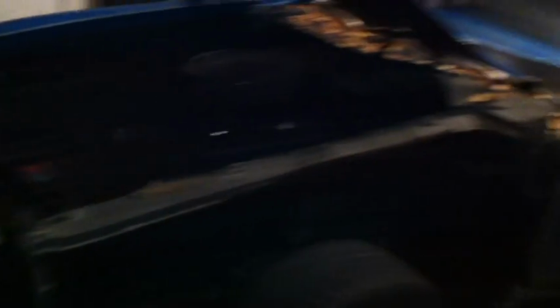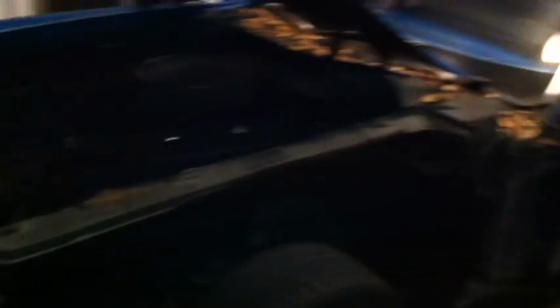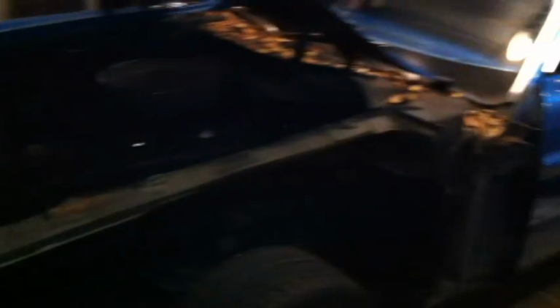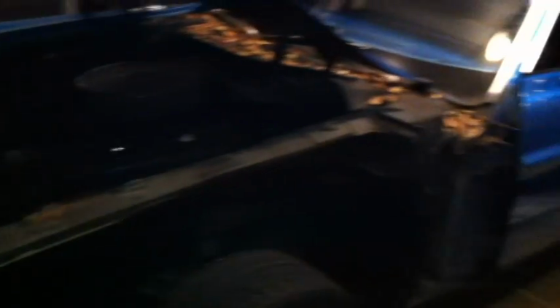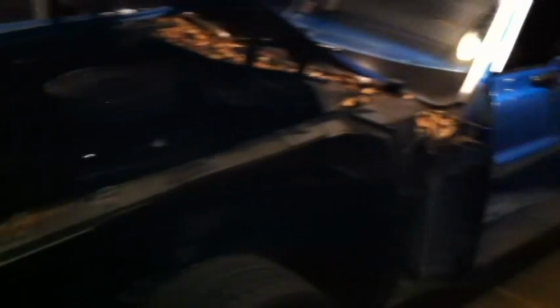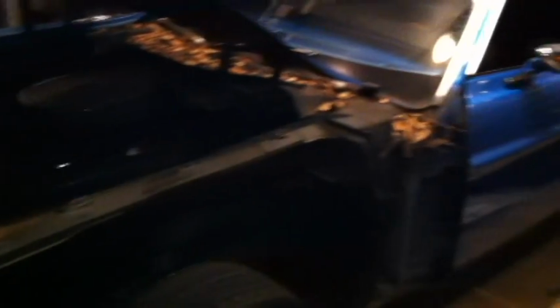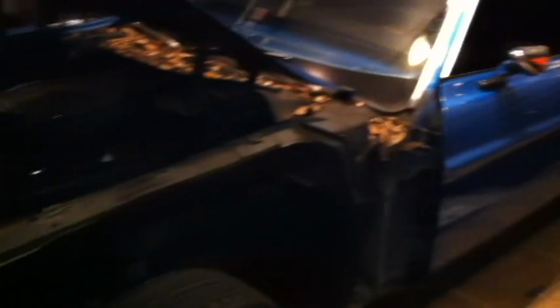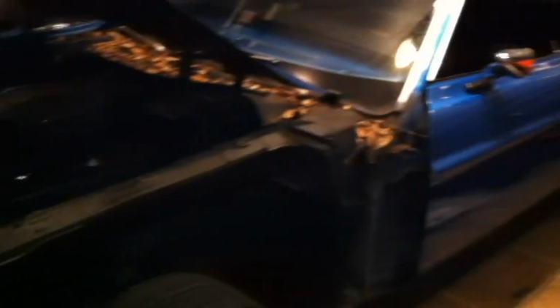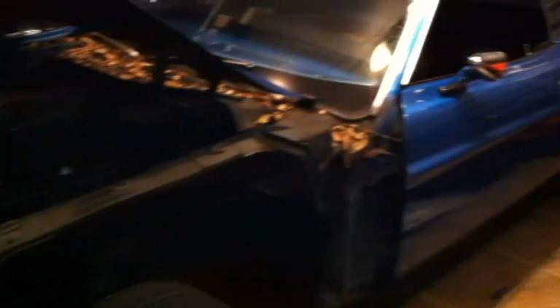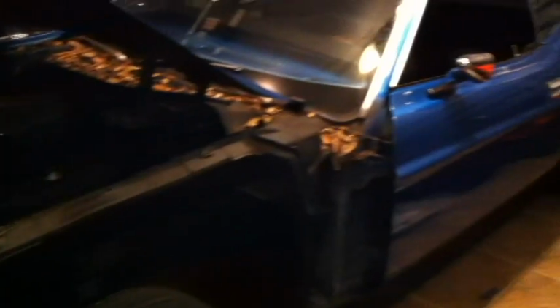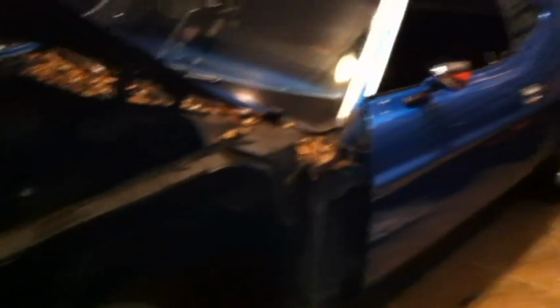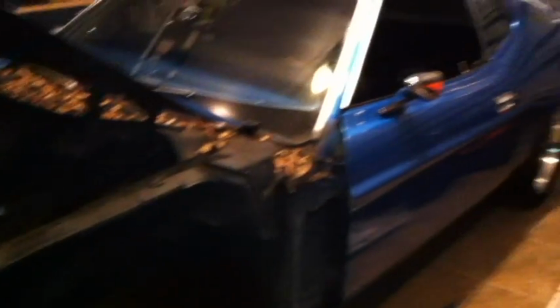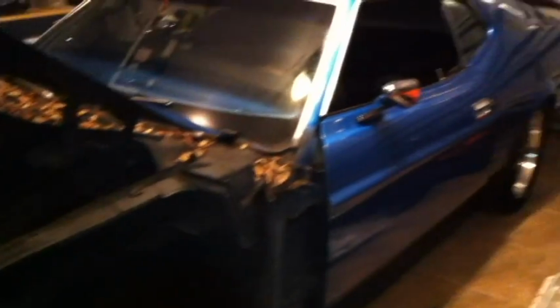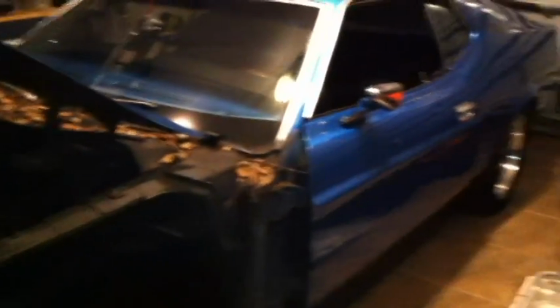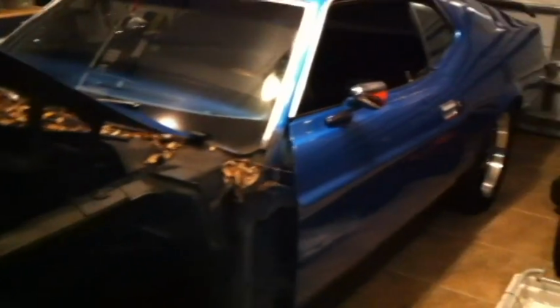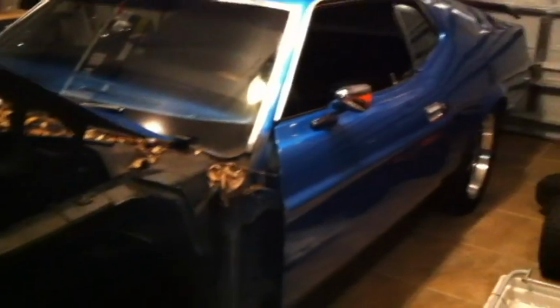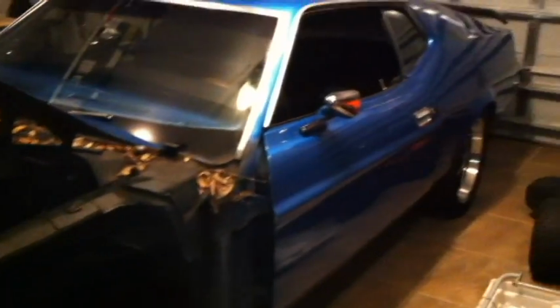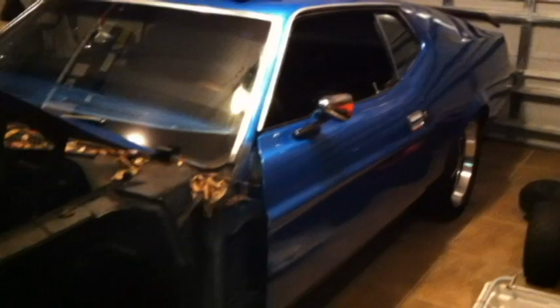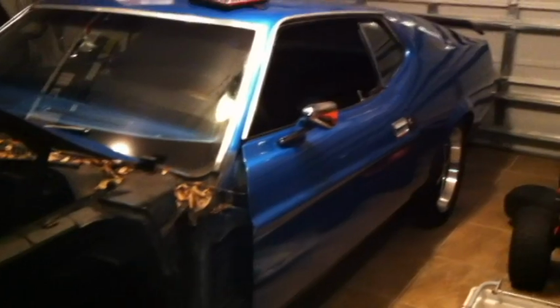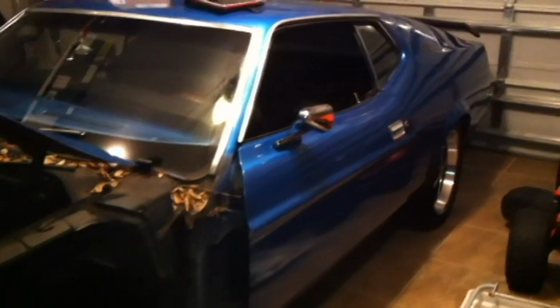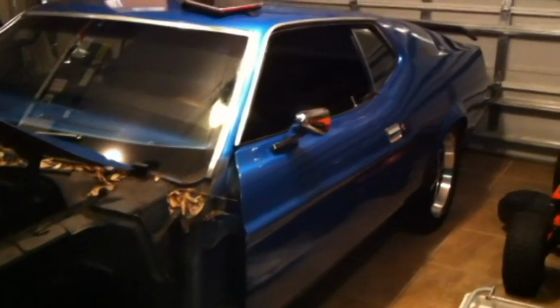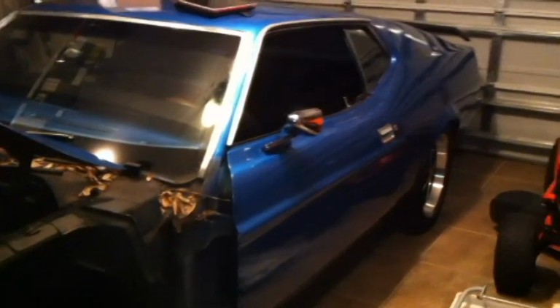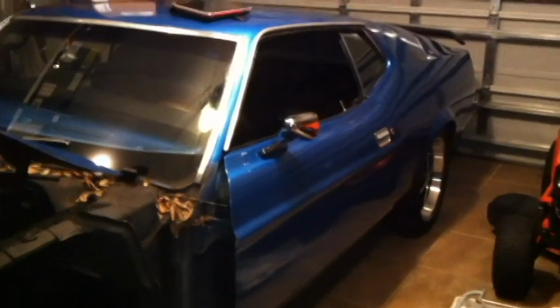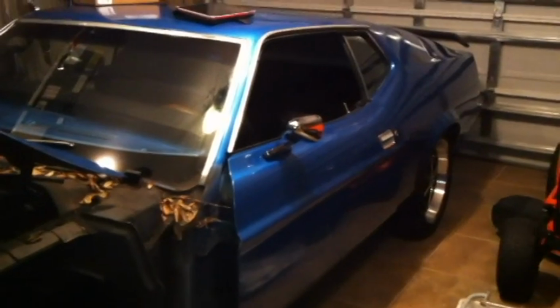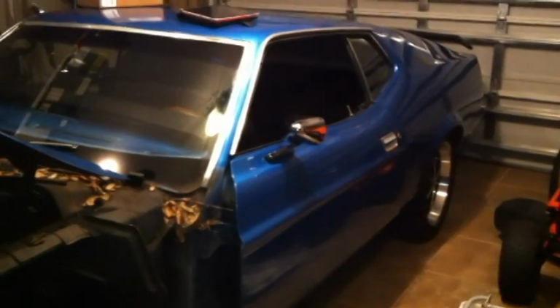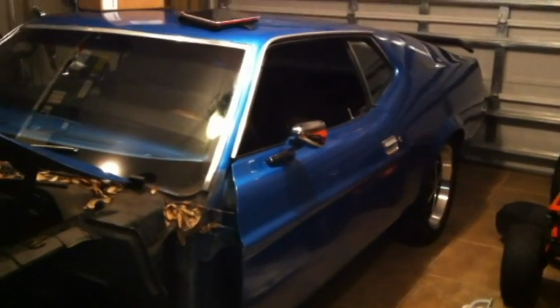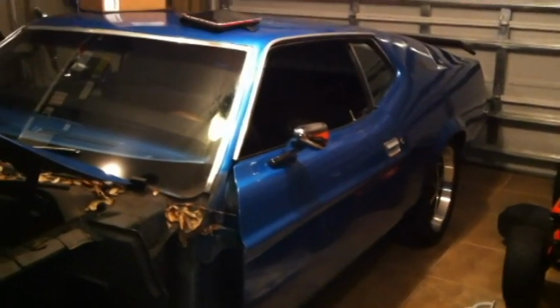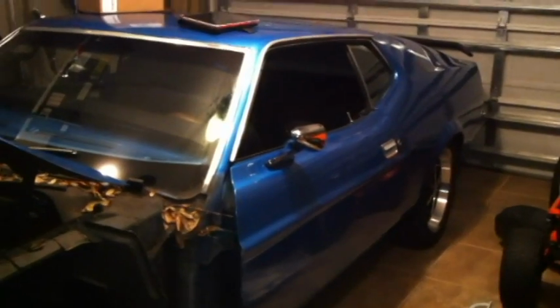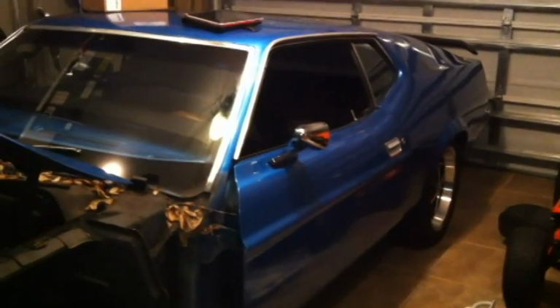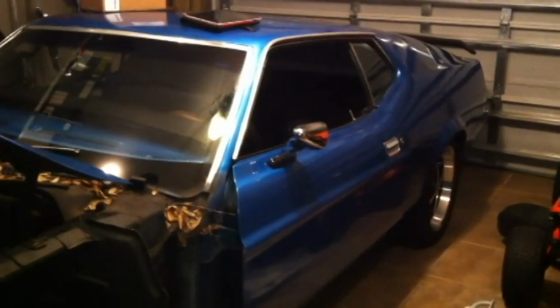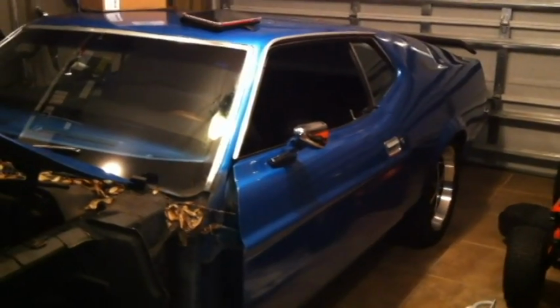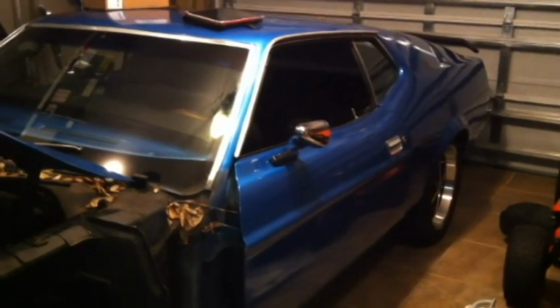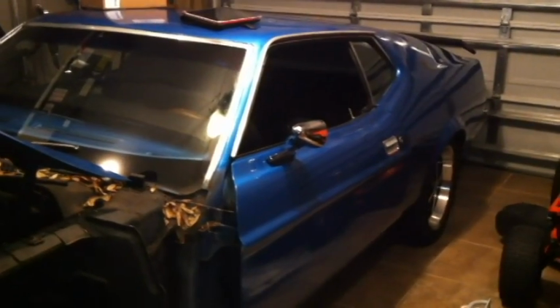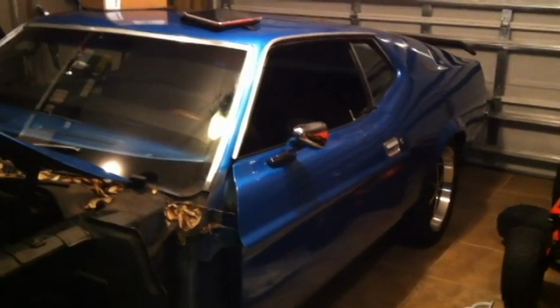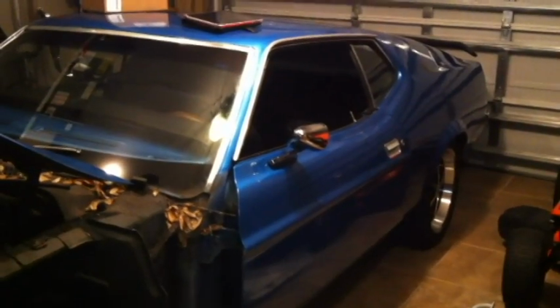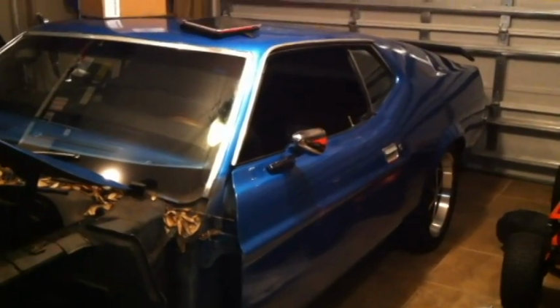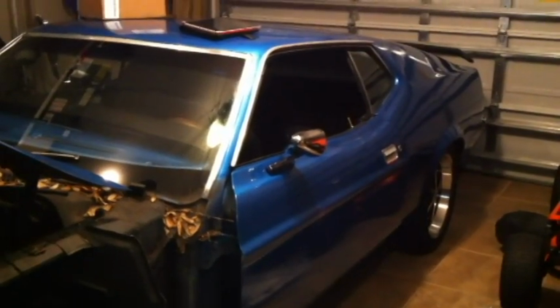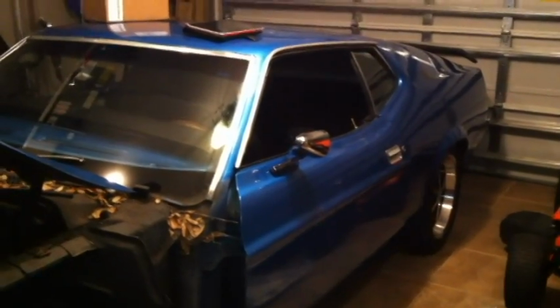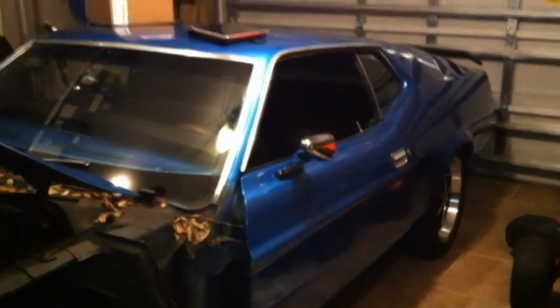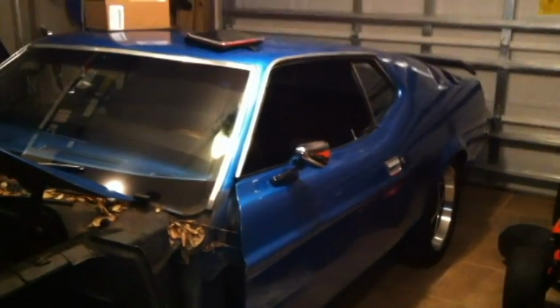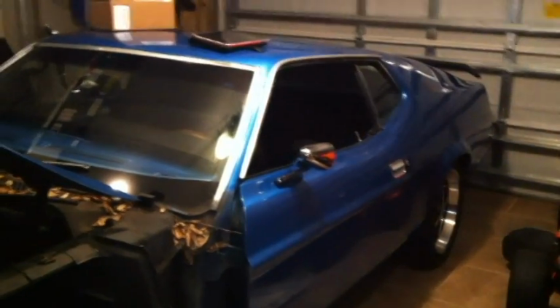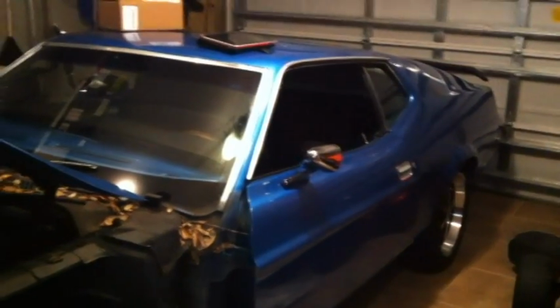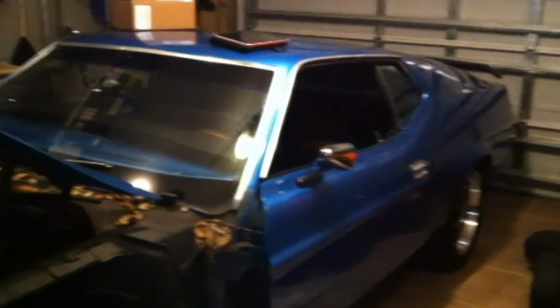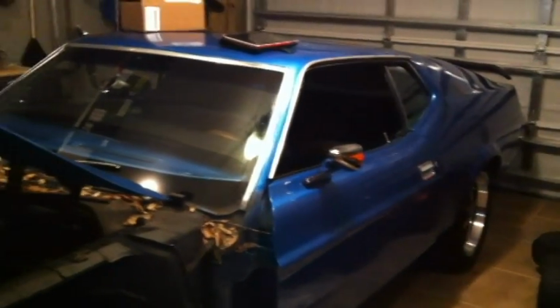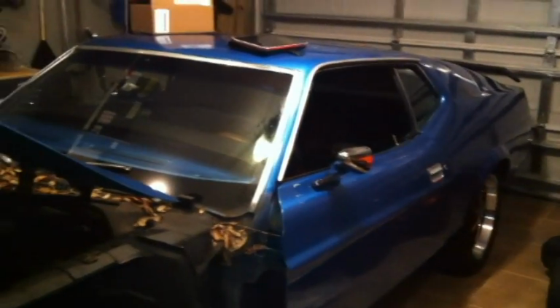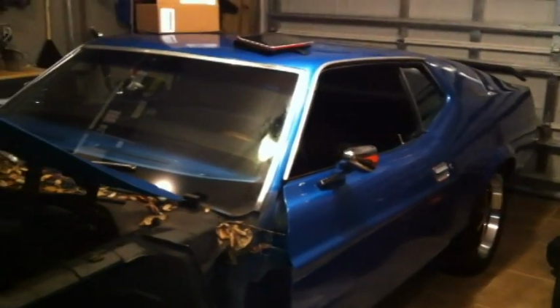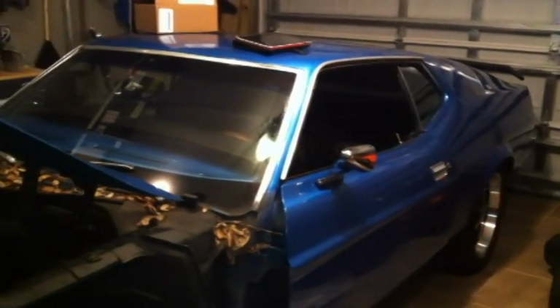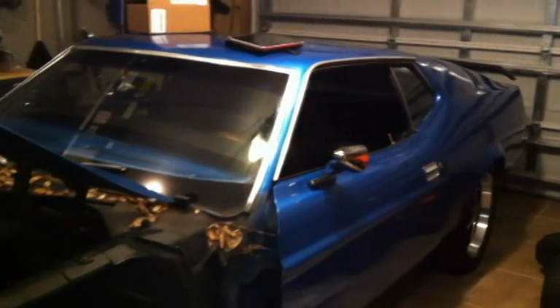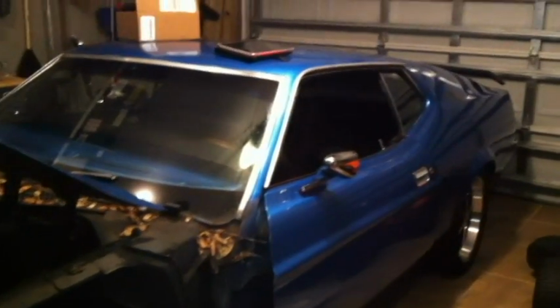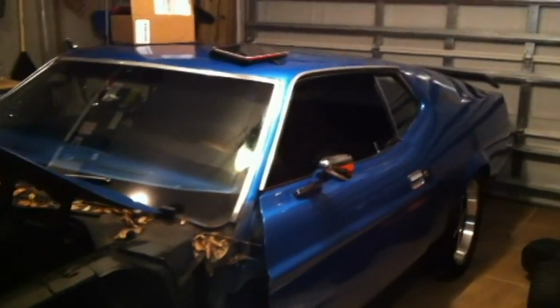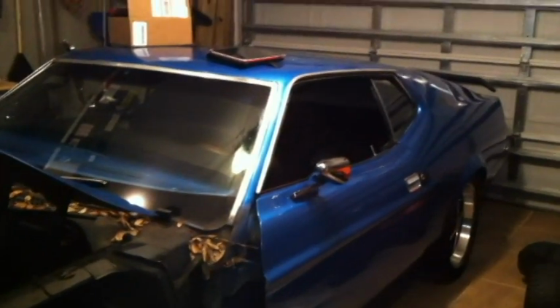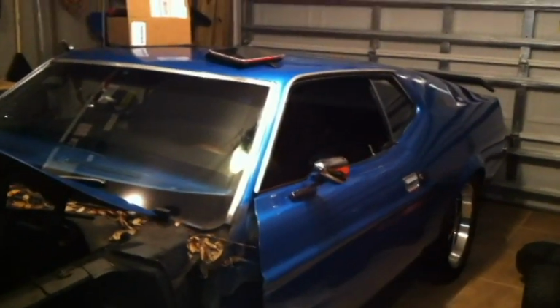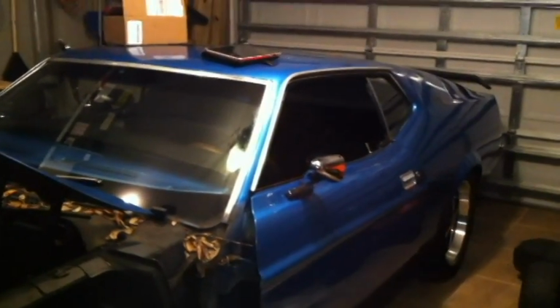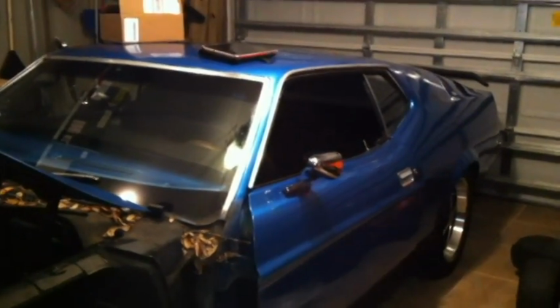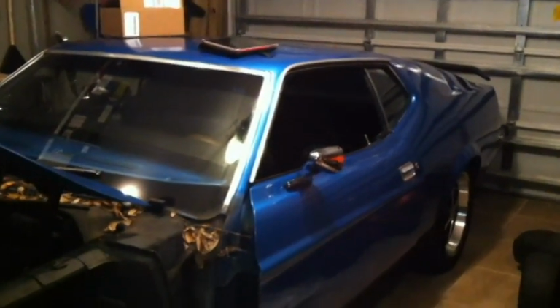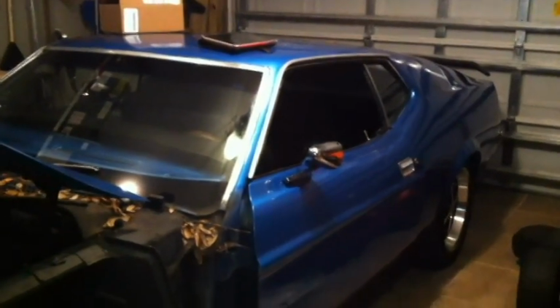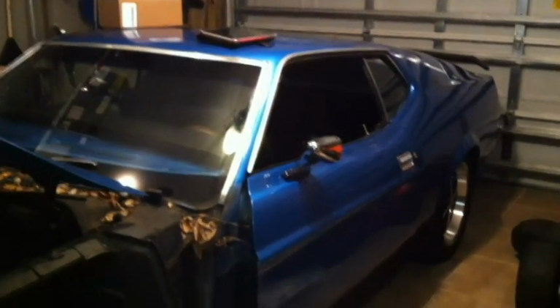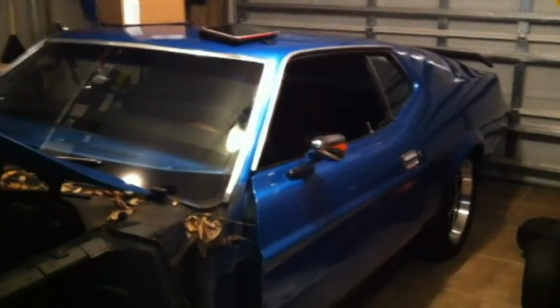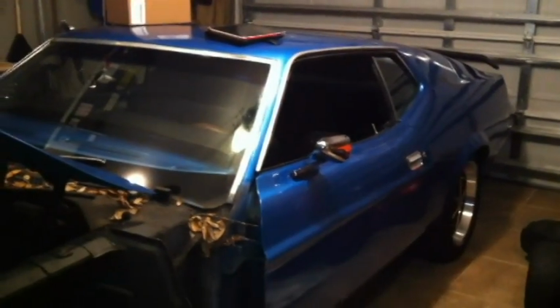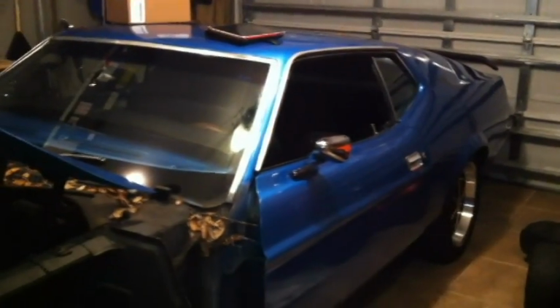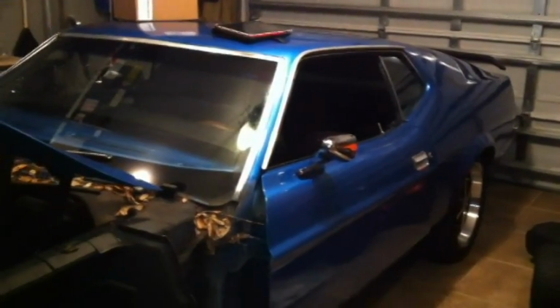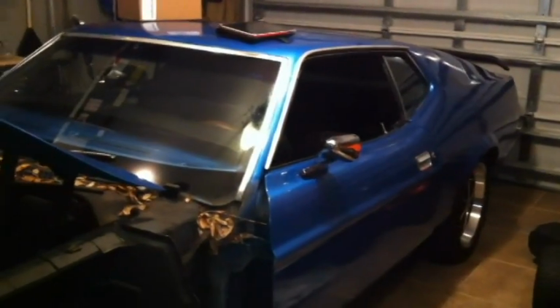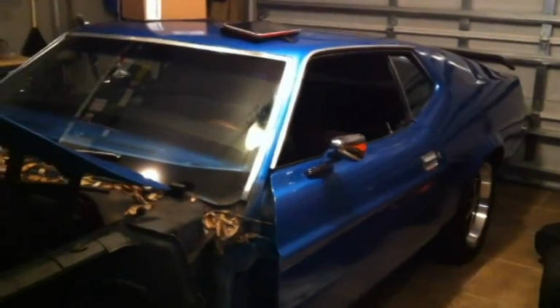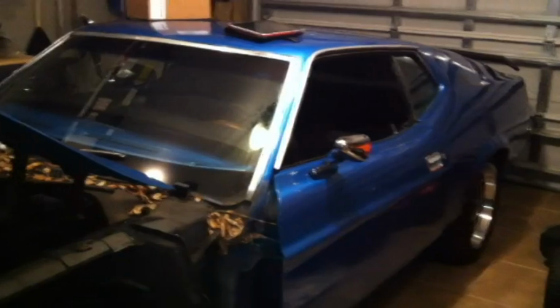Don't follow any other myths you find online. It's not in the trunk, it's not in the engine bay, it's not on the firewall — it's nowhere else. It's right there, boom, right there.